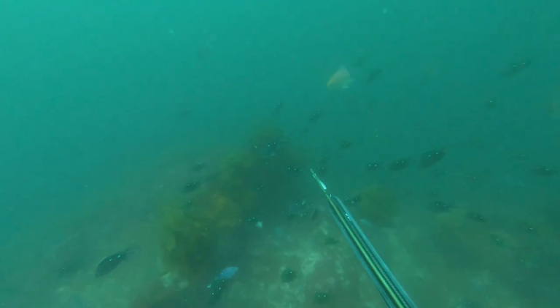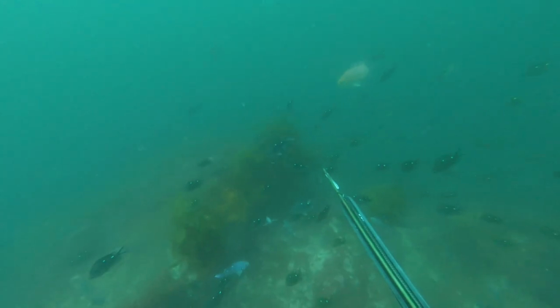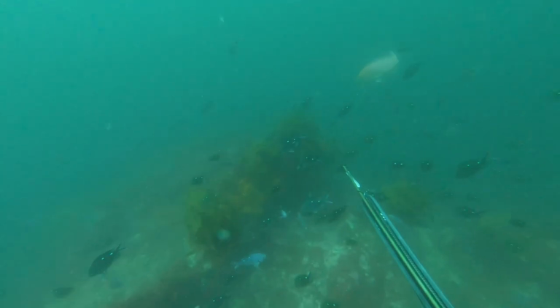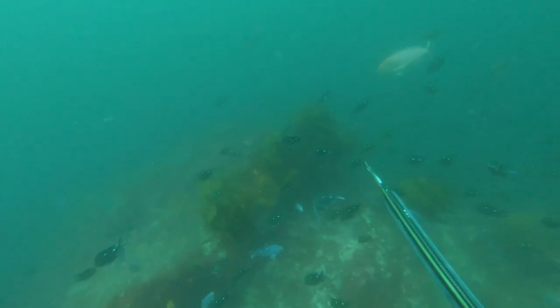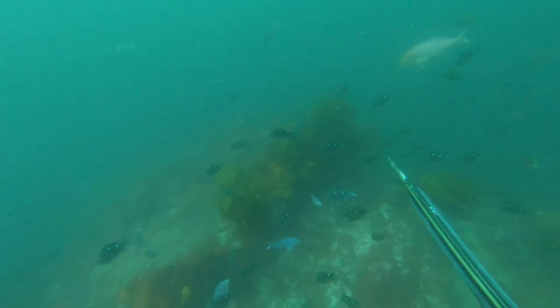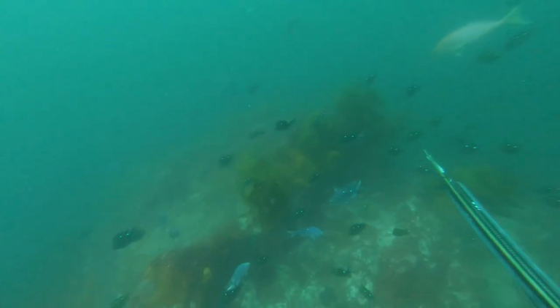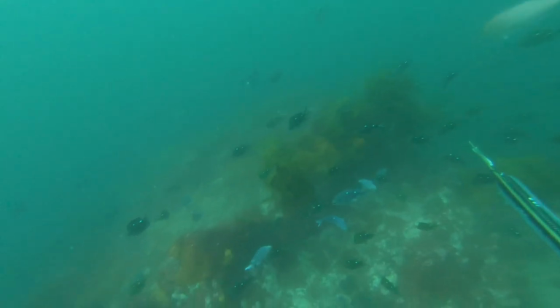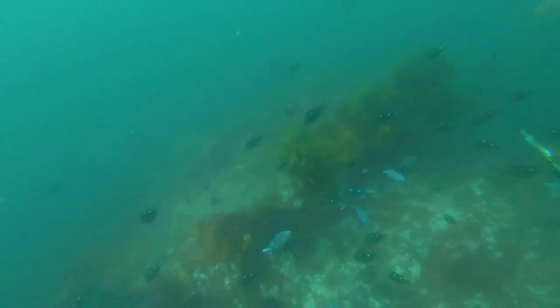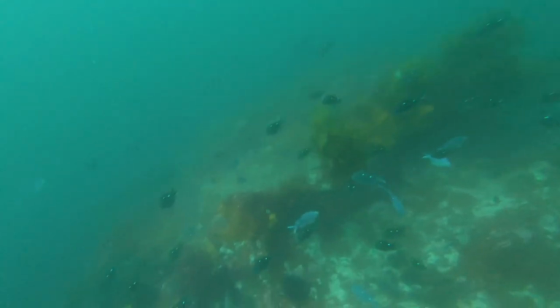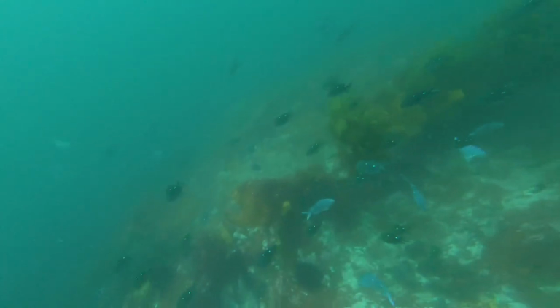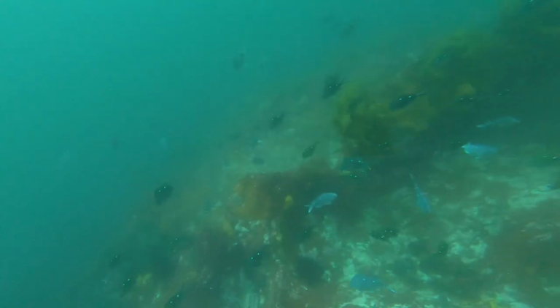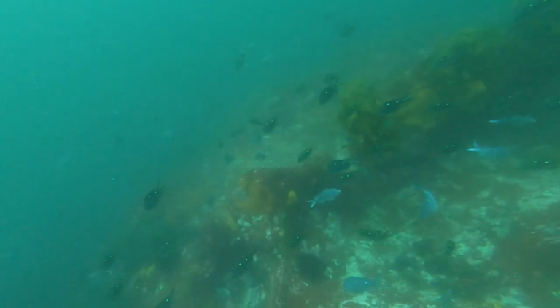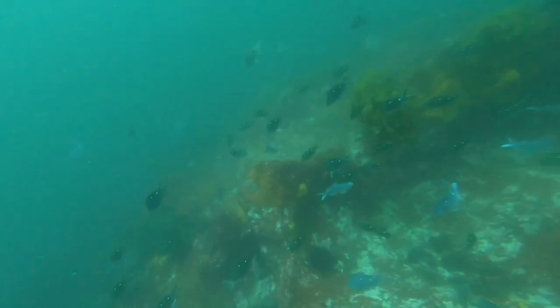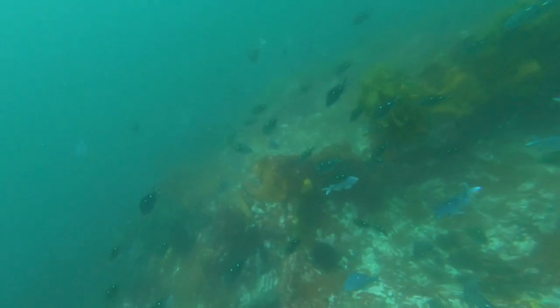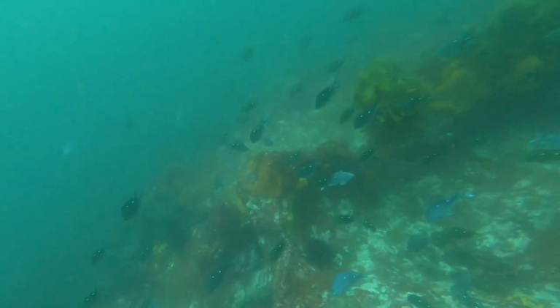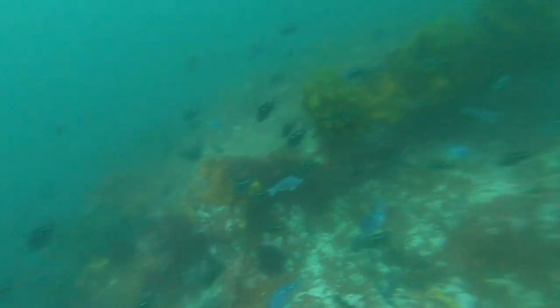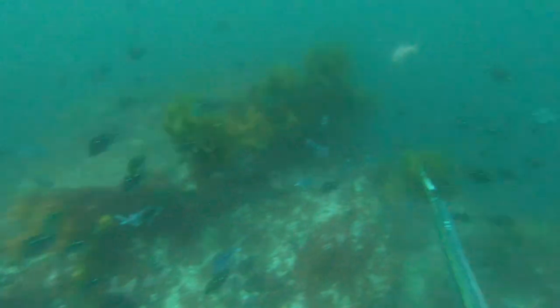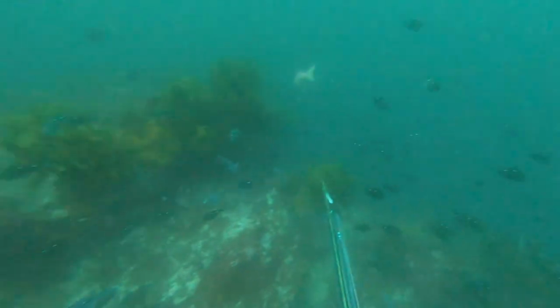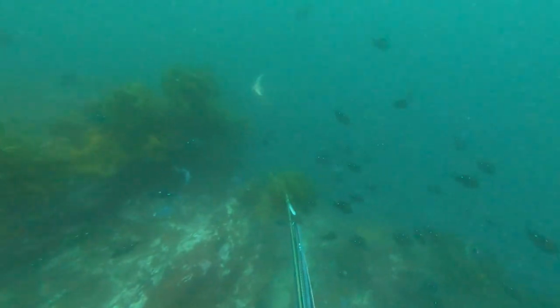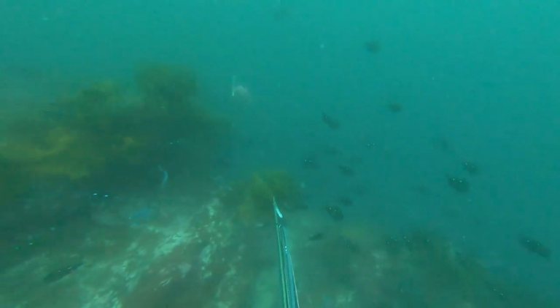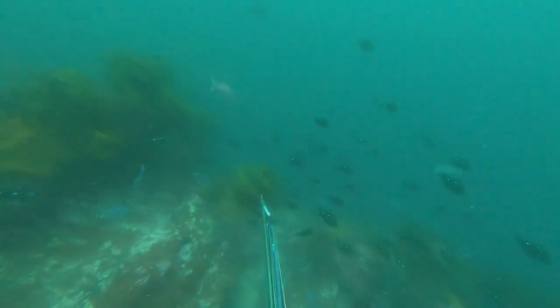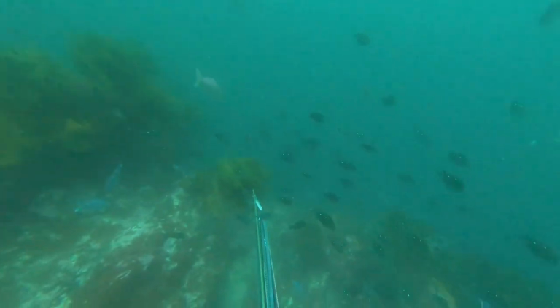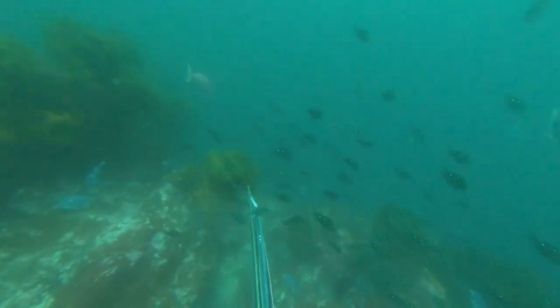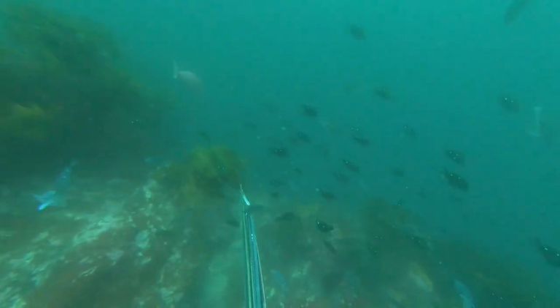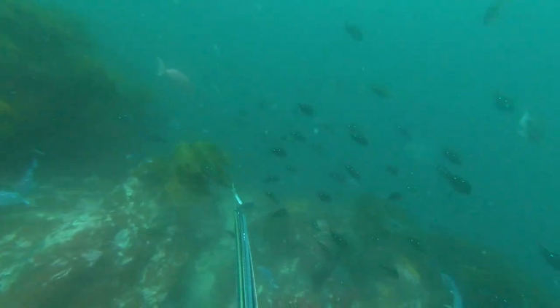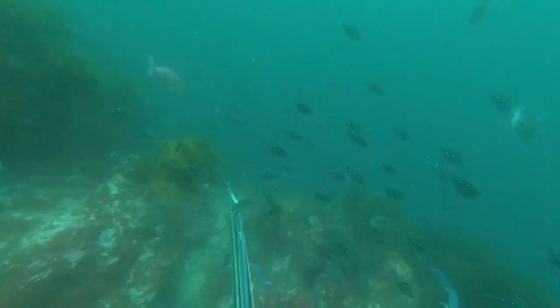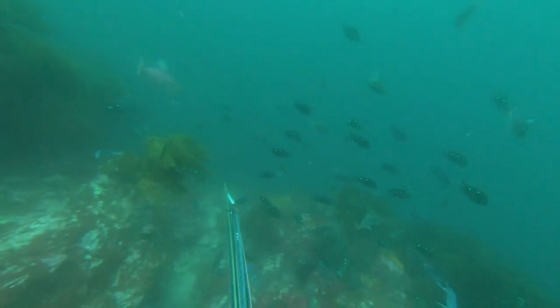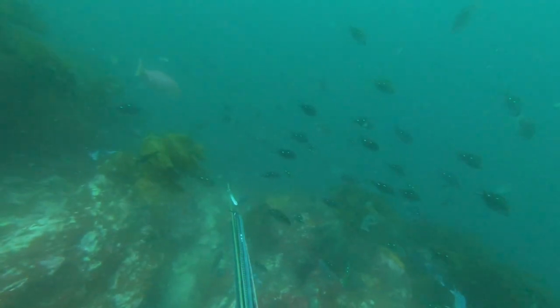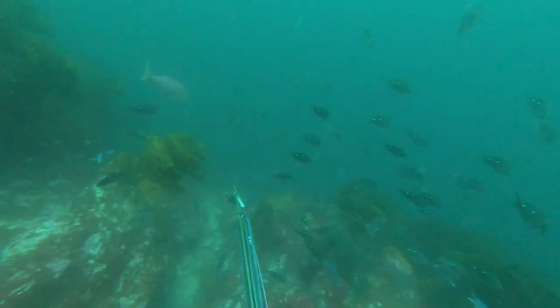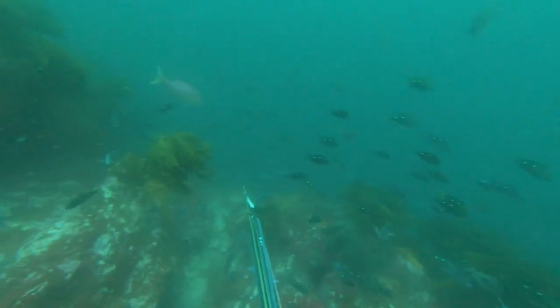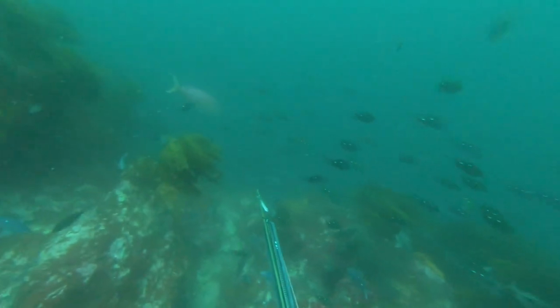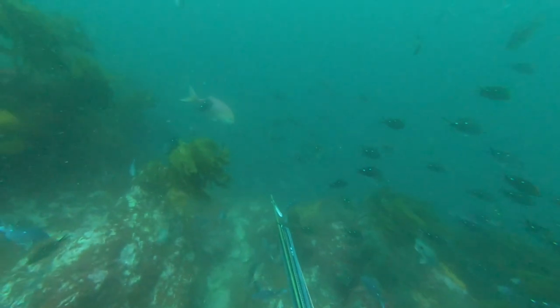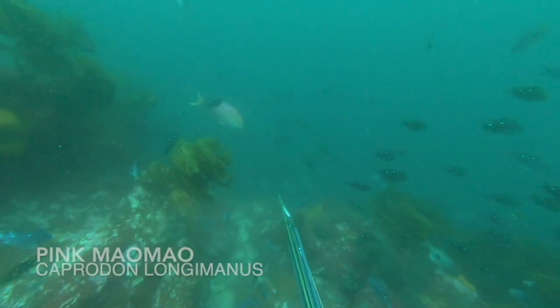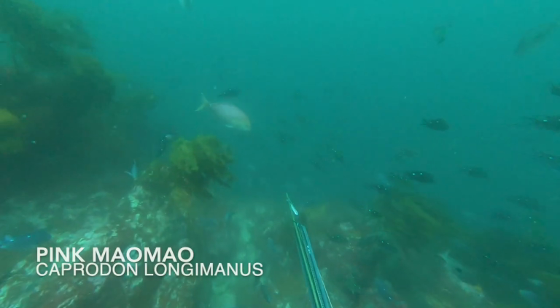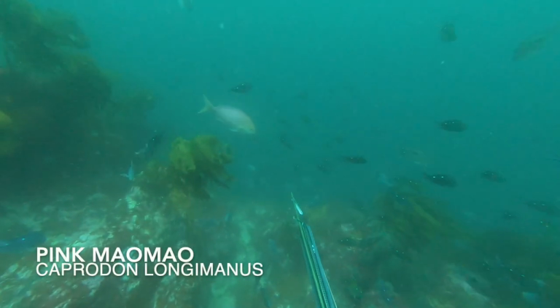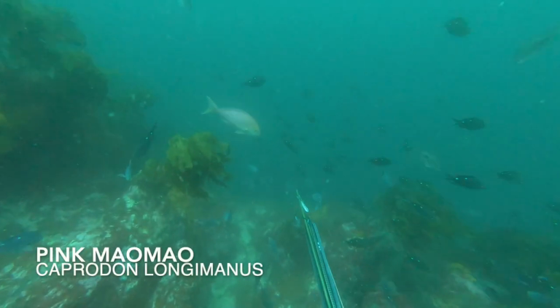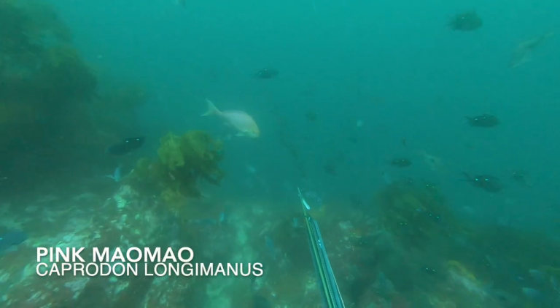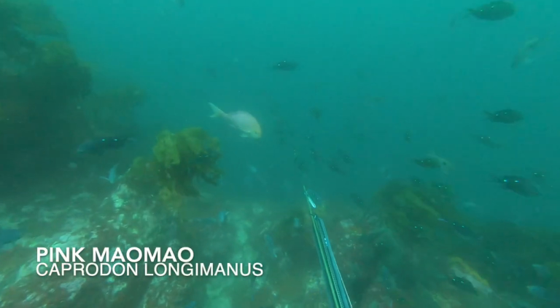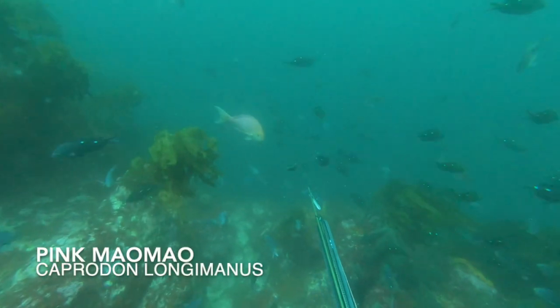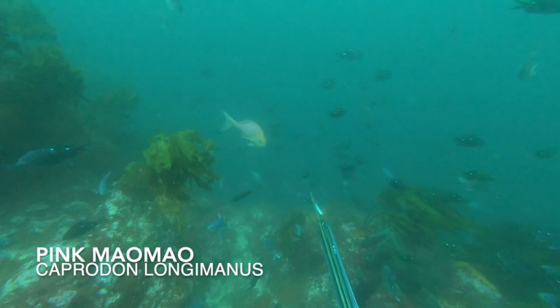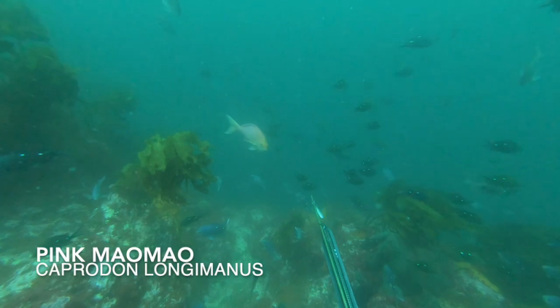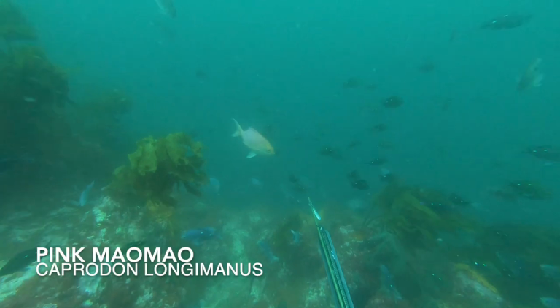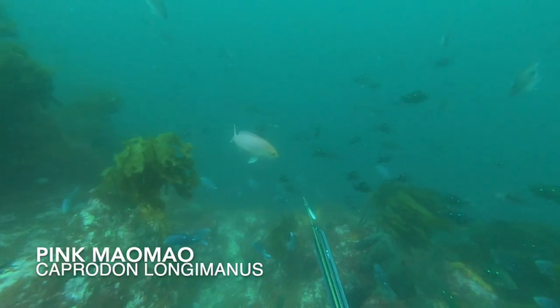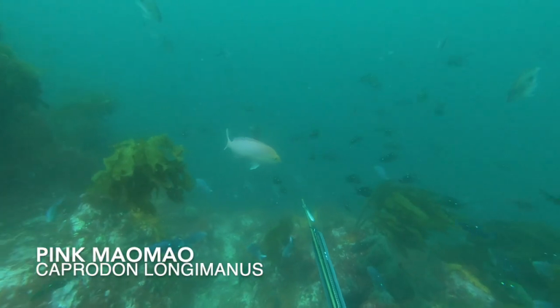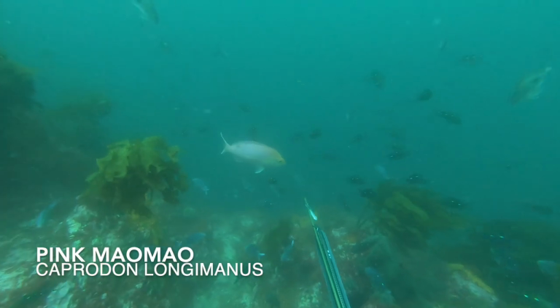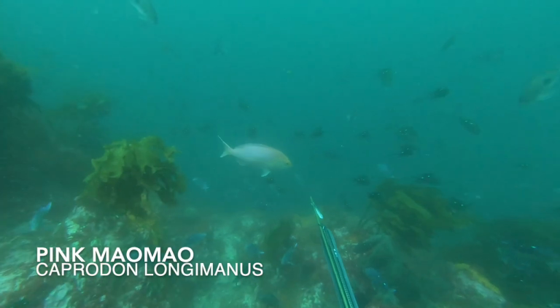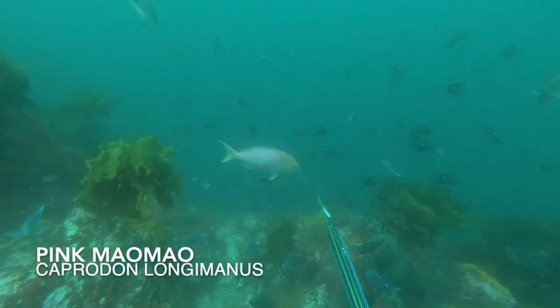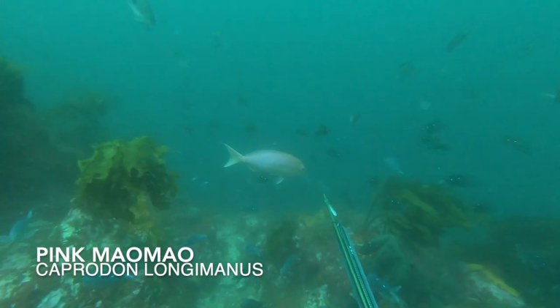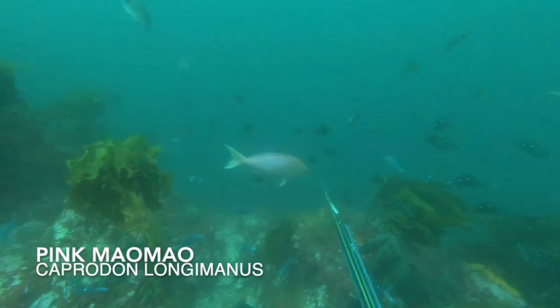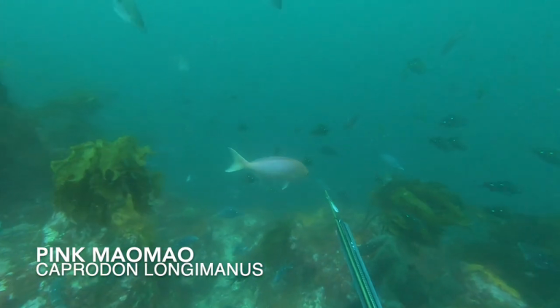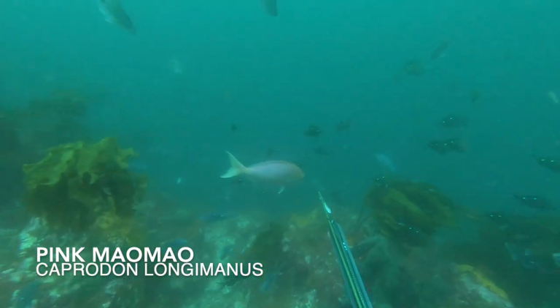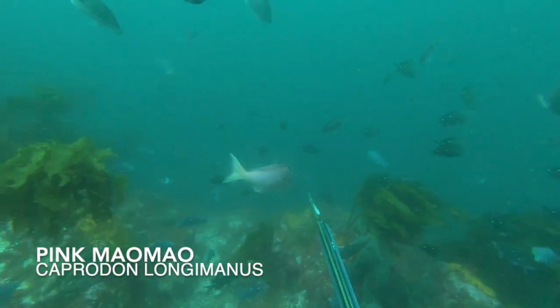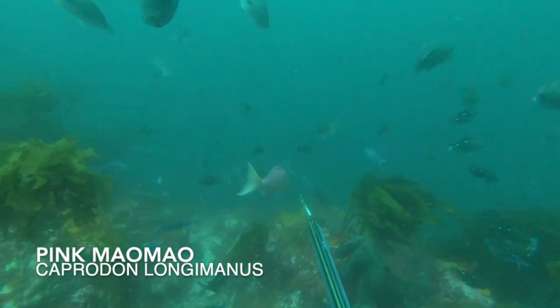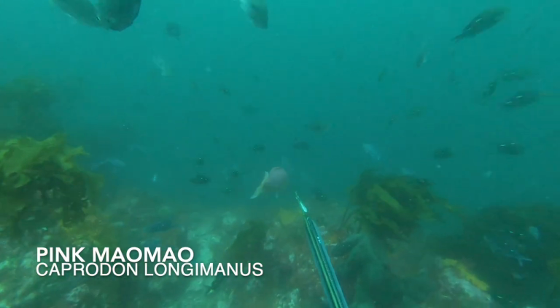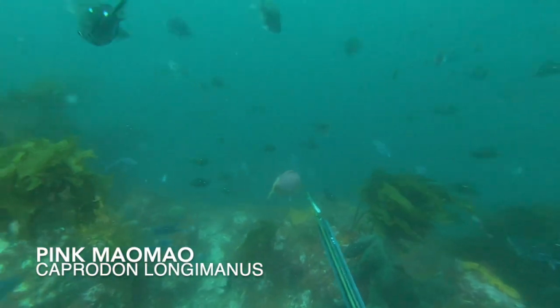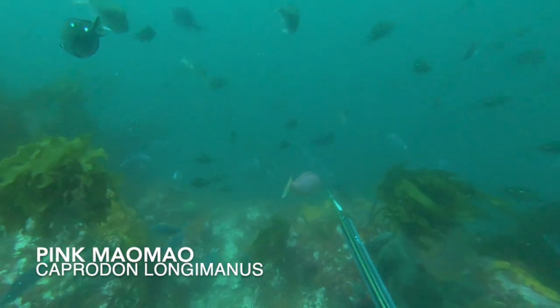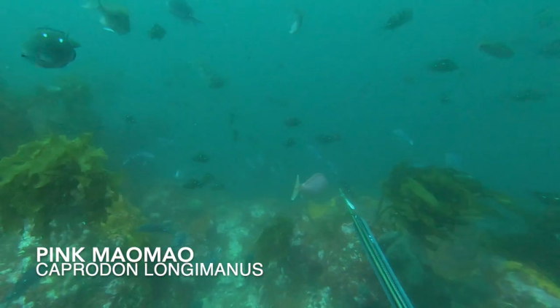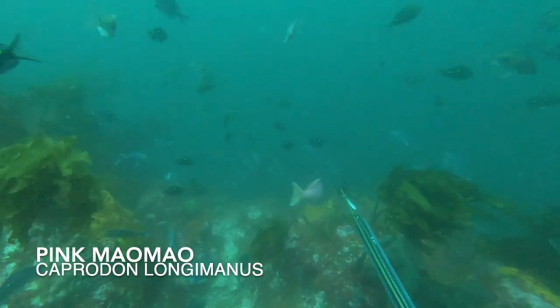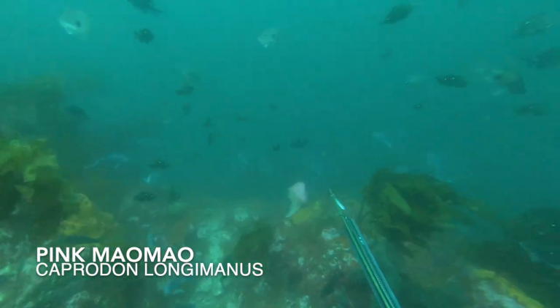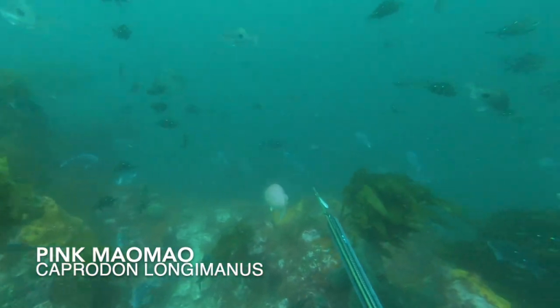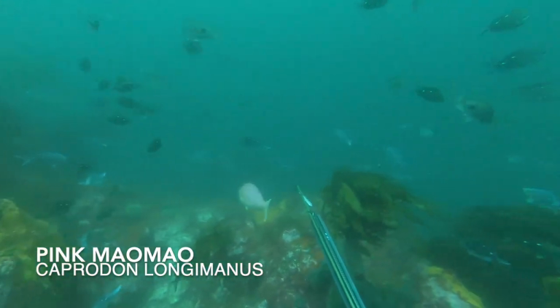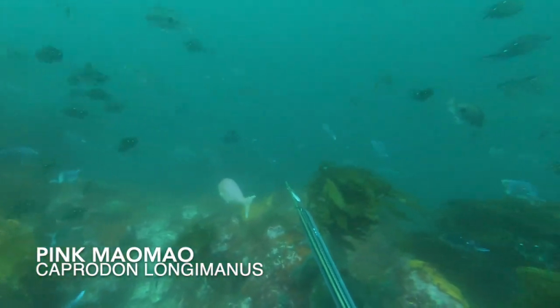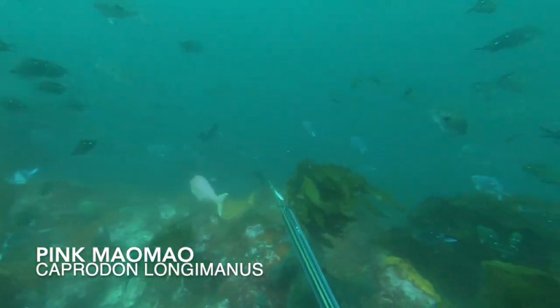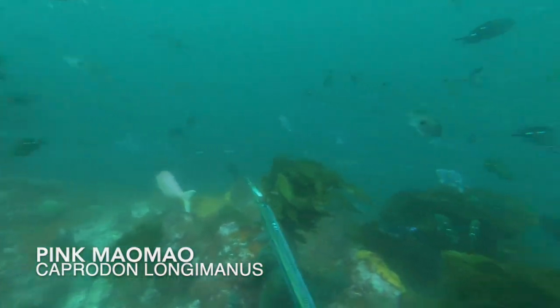There are a couple of Pink Mau Mau hanging around, but due to the voluntary rahui on Pink Mau Mau in Coromandel, we just watch them.